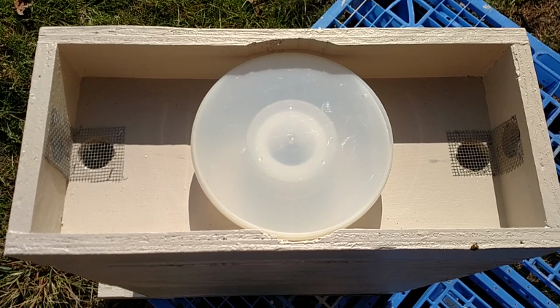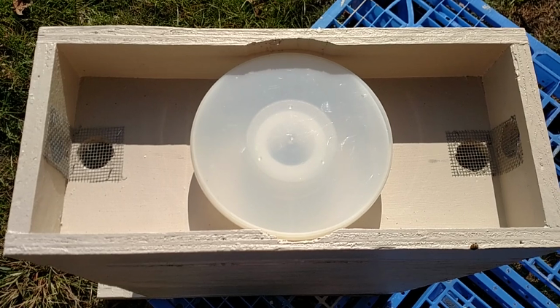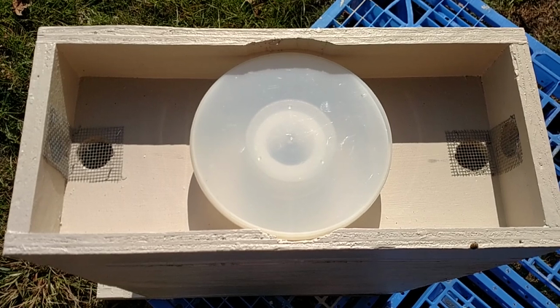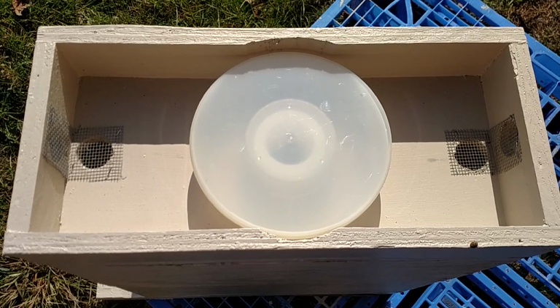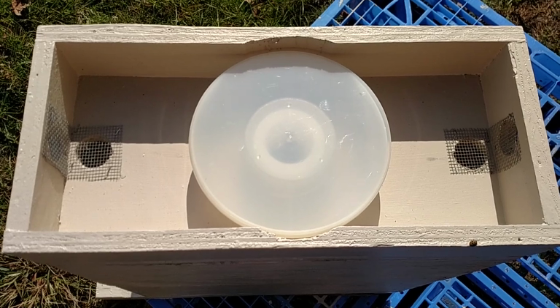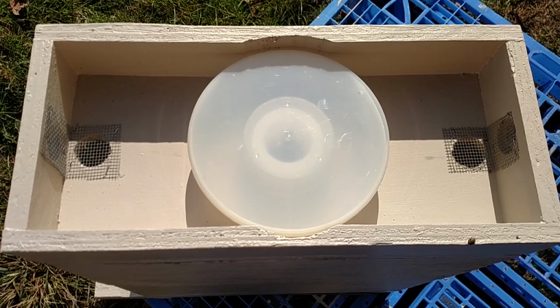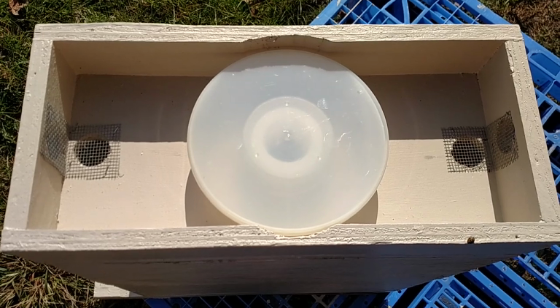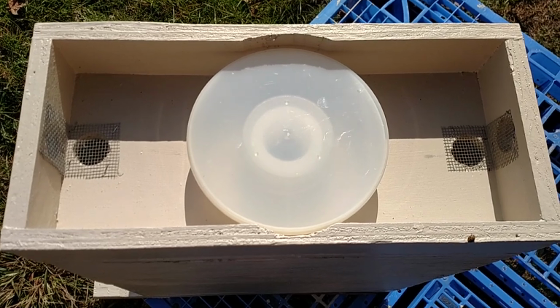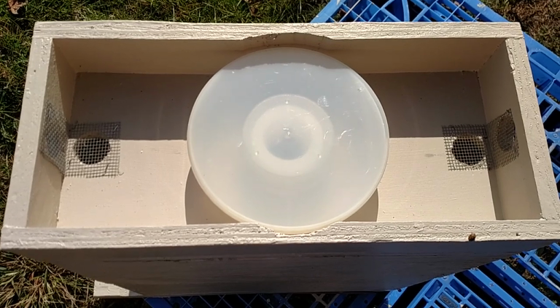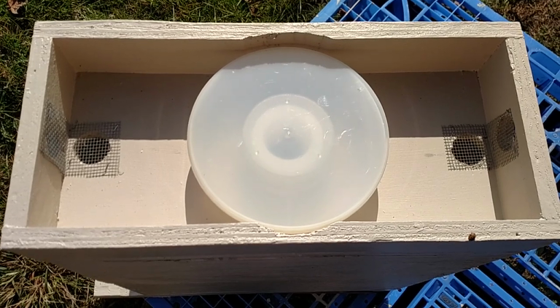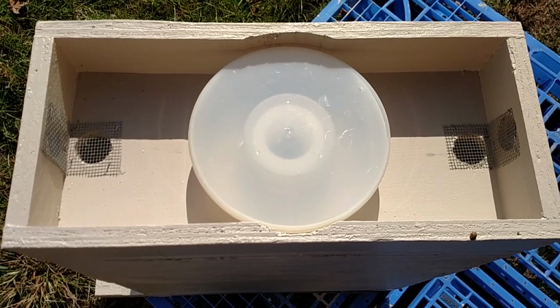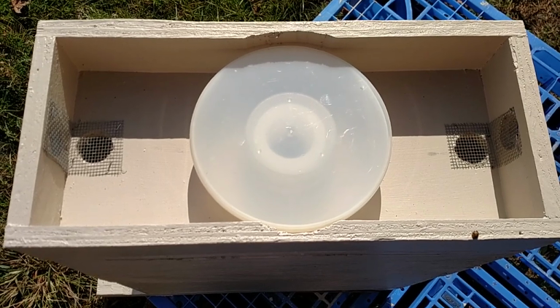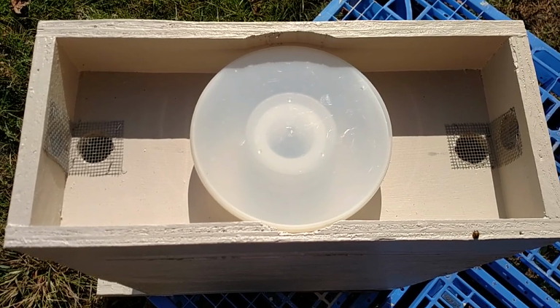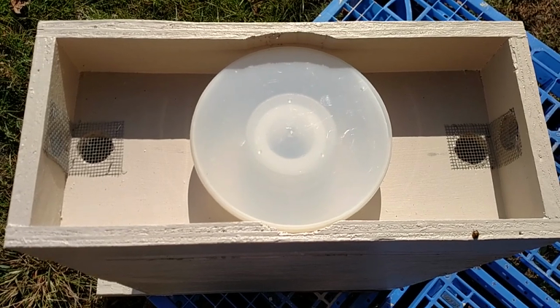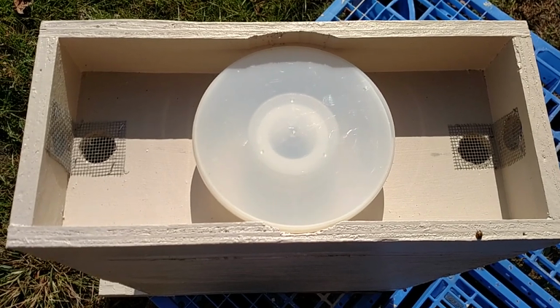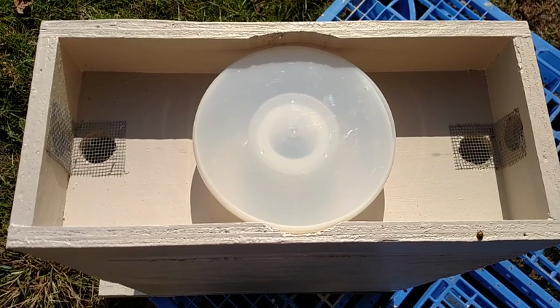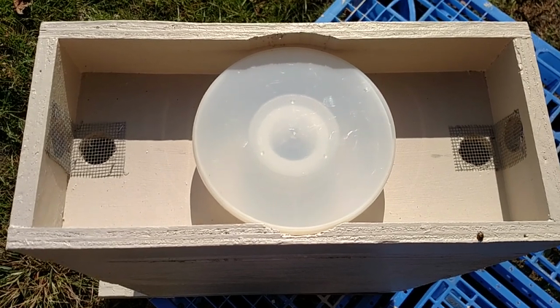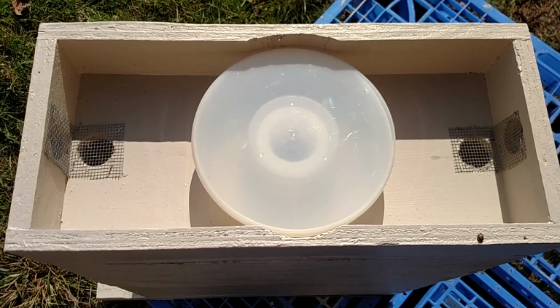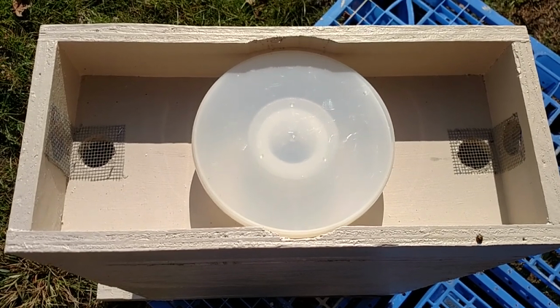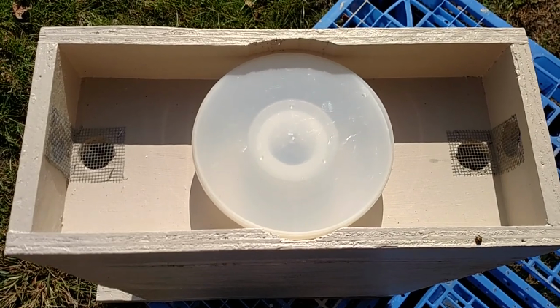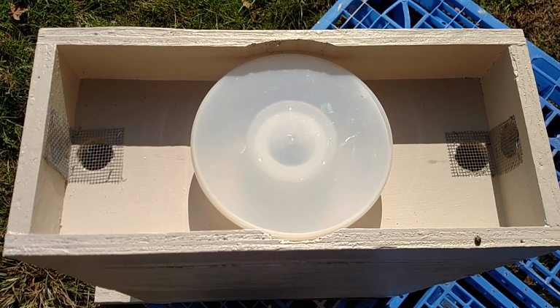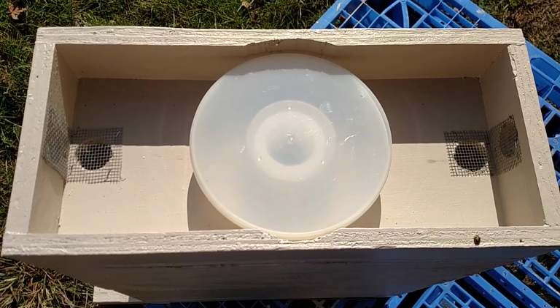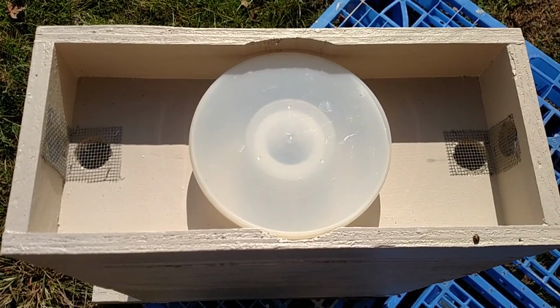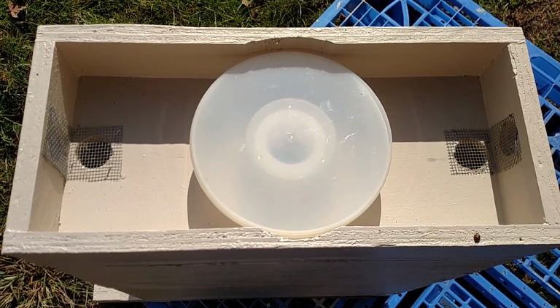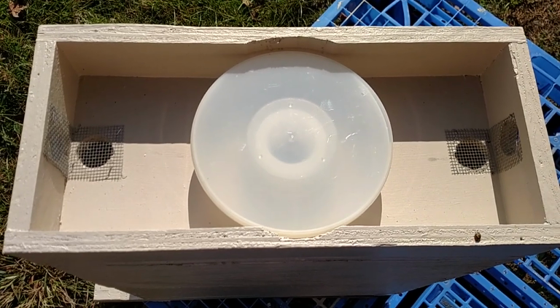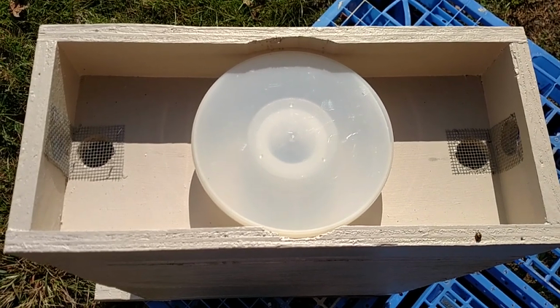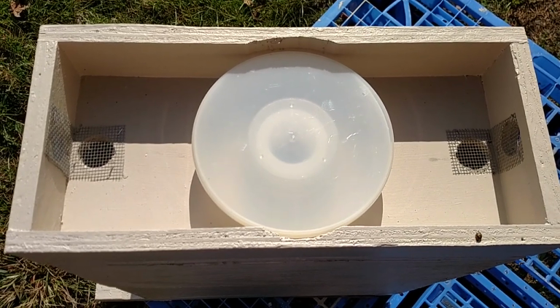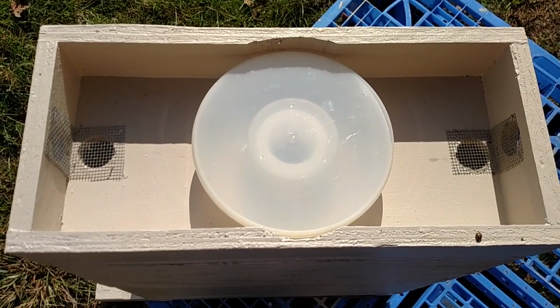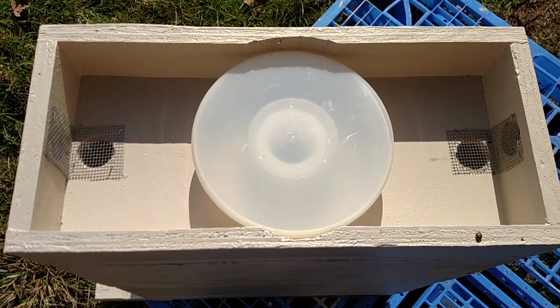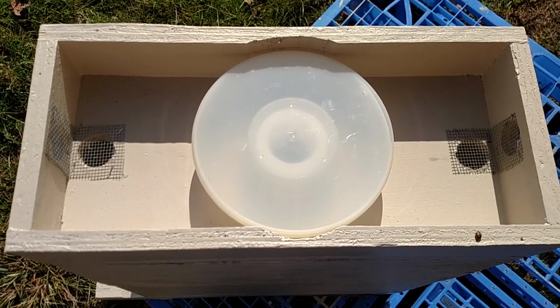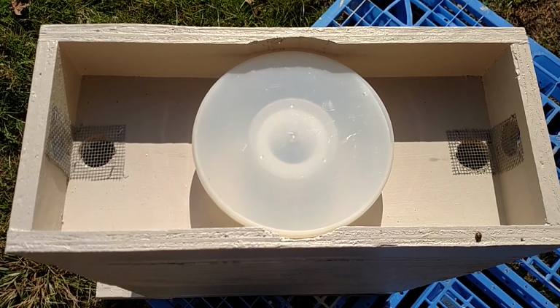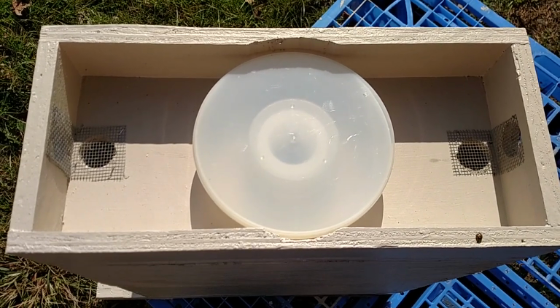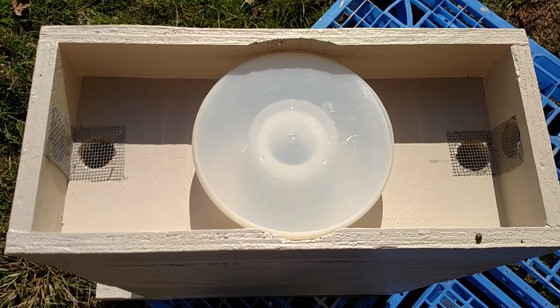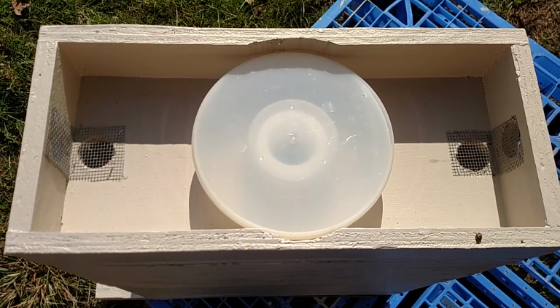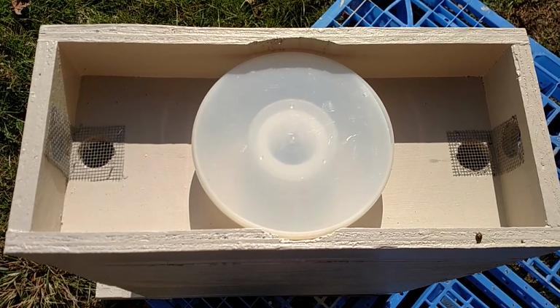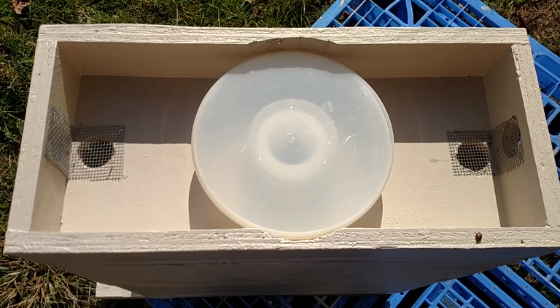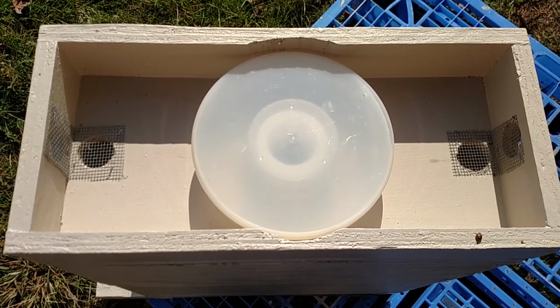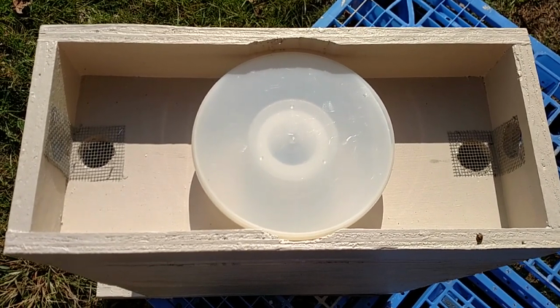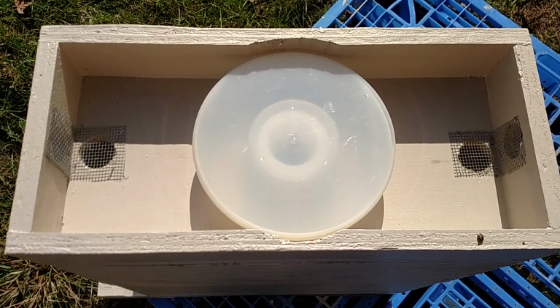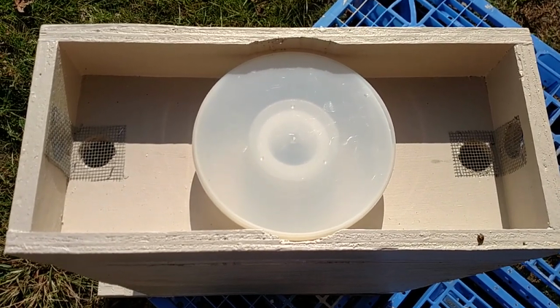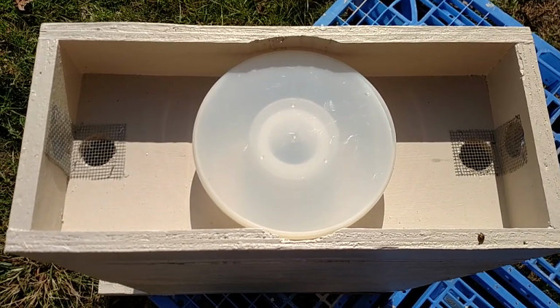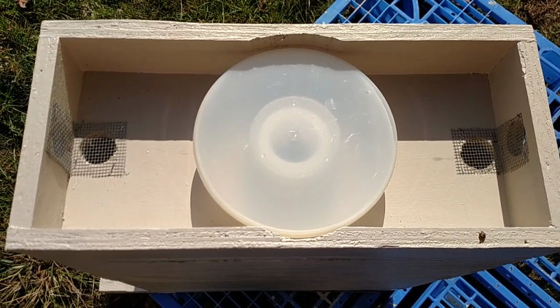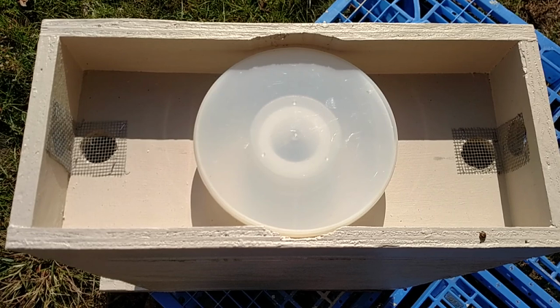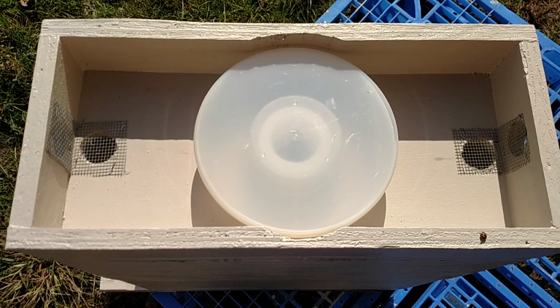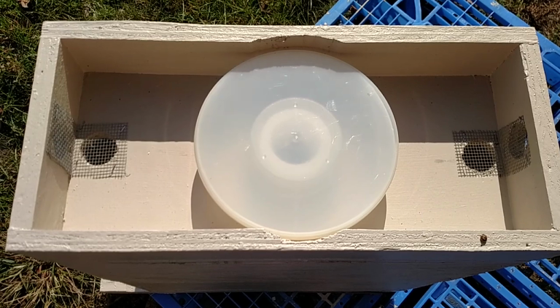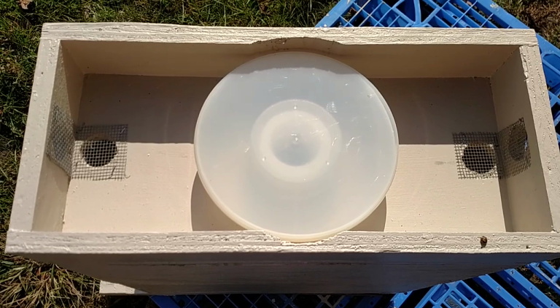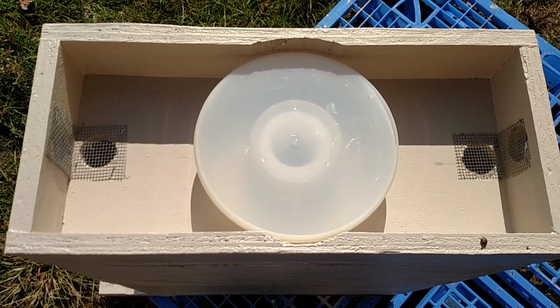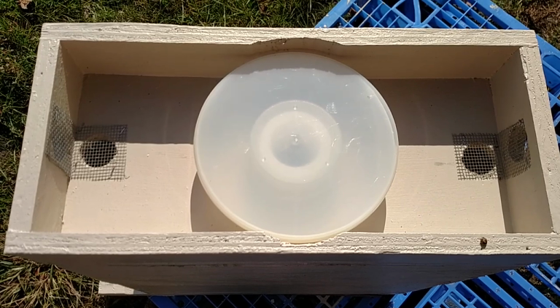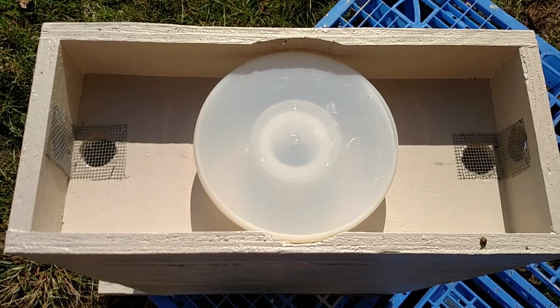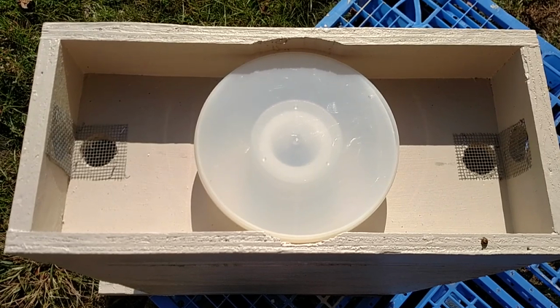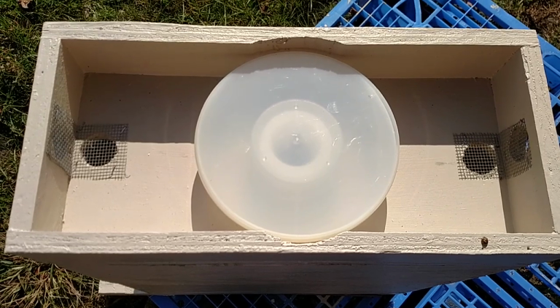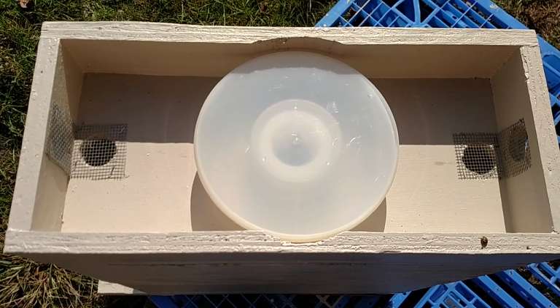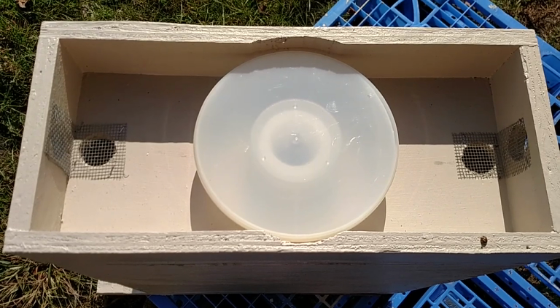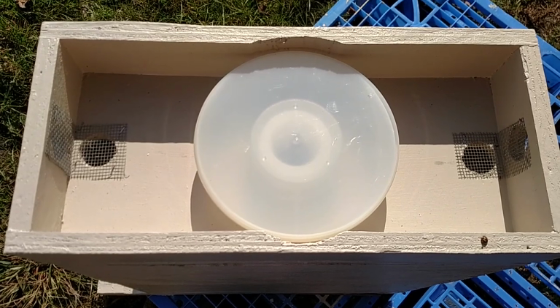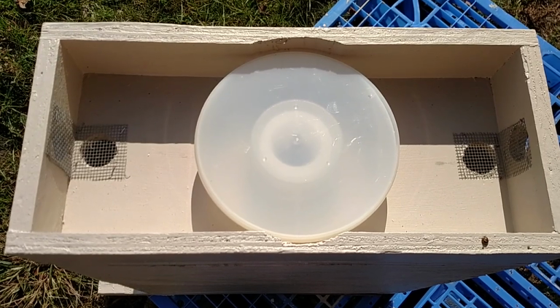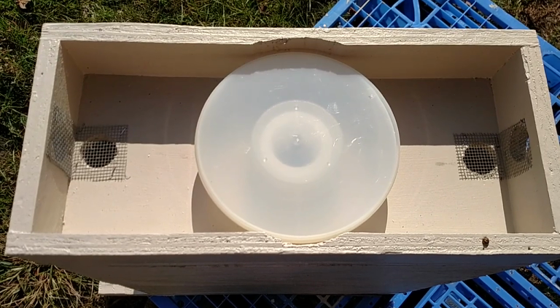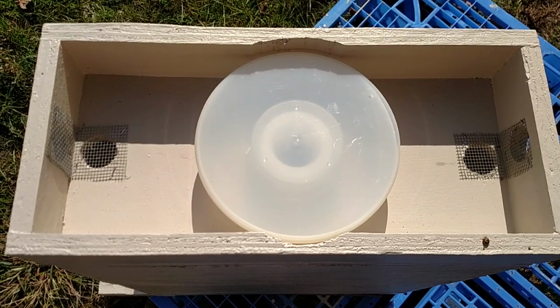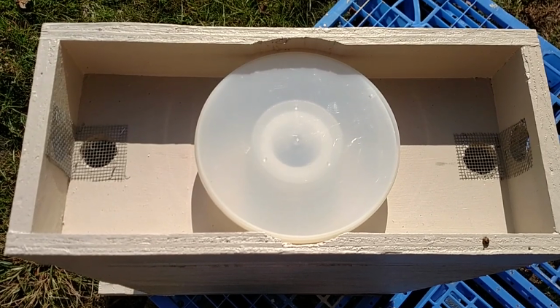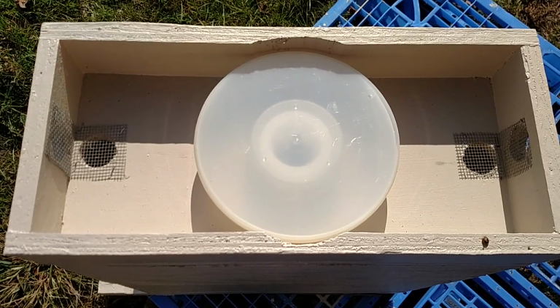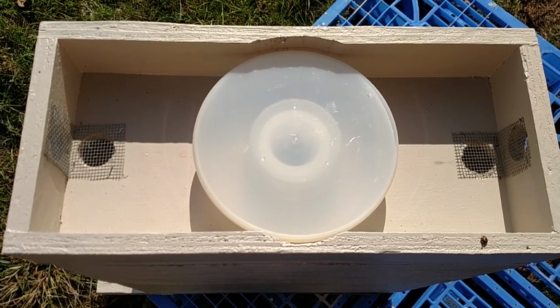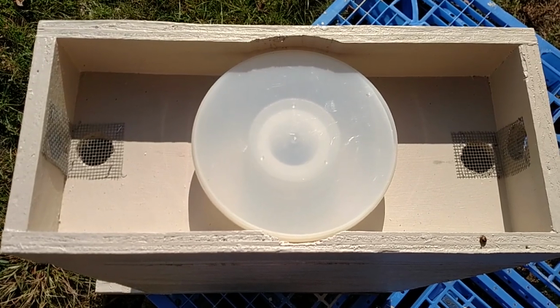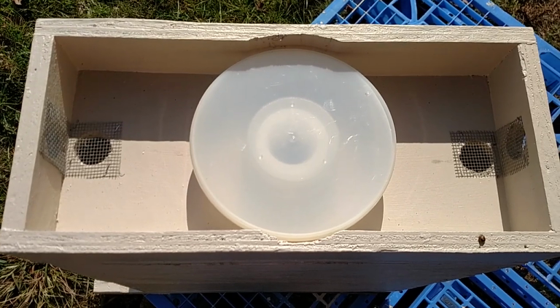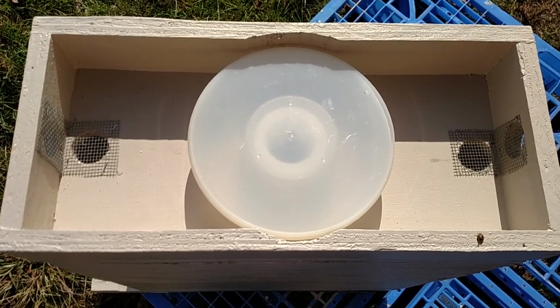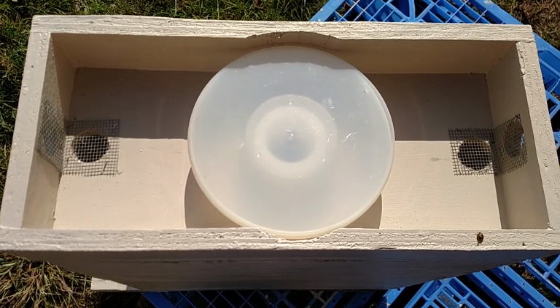This is the hive top feeder I make for all my nucs. It's ventilated on both ends and I do use the no-drown feeder.